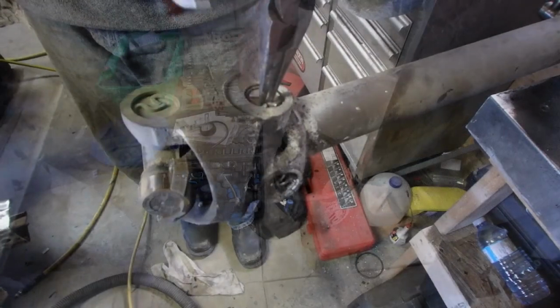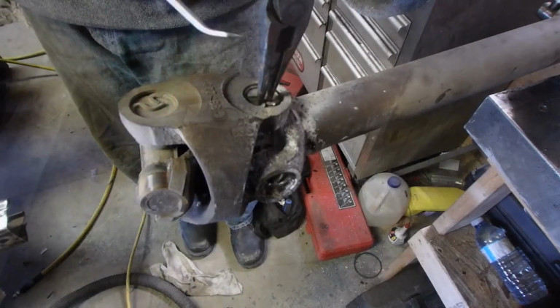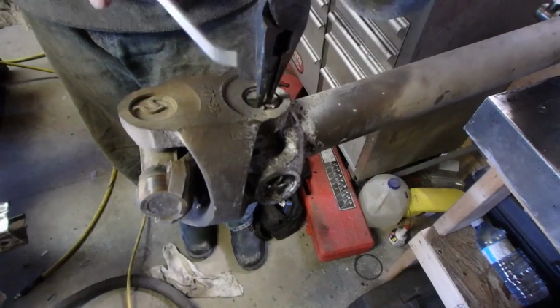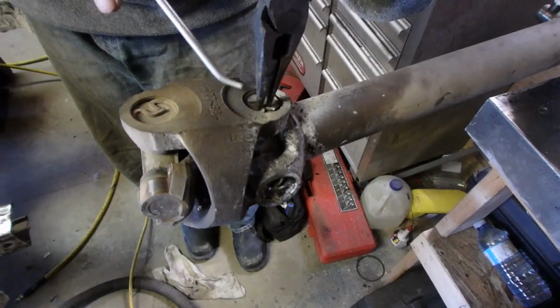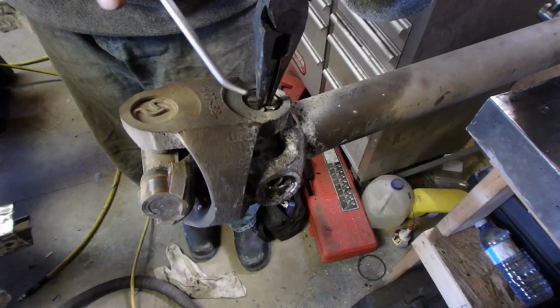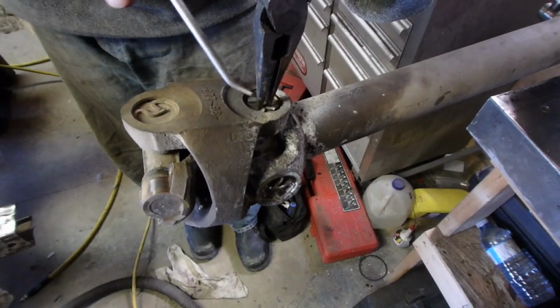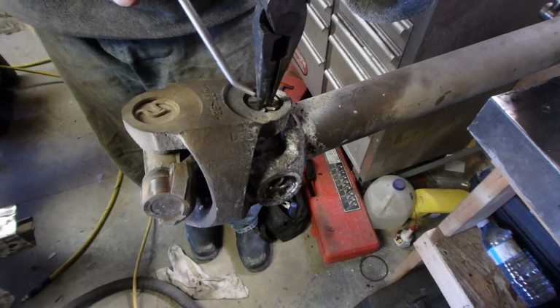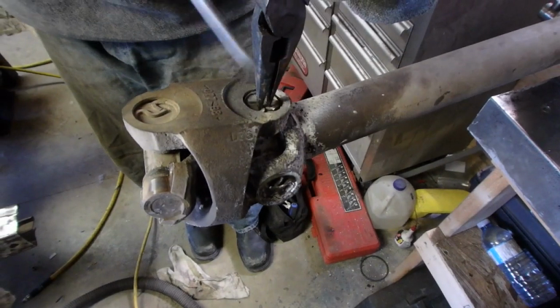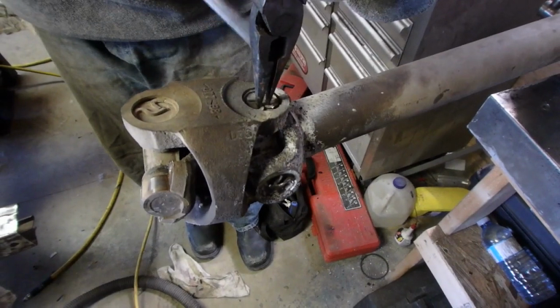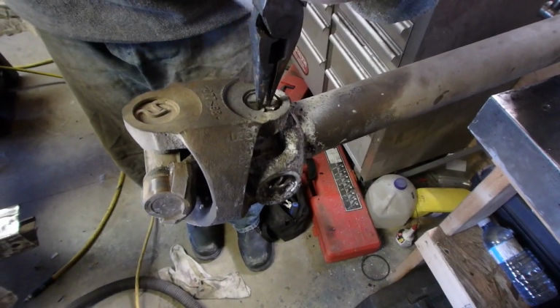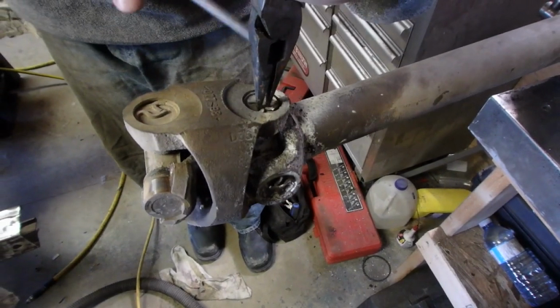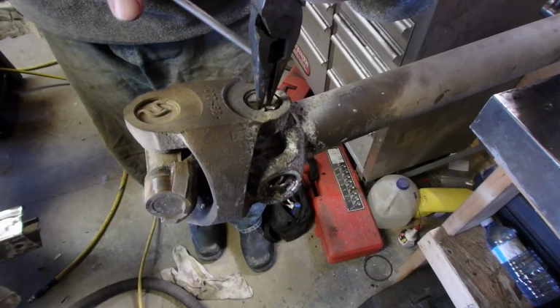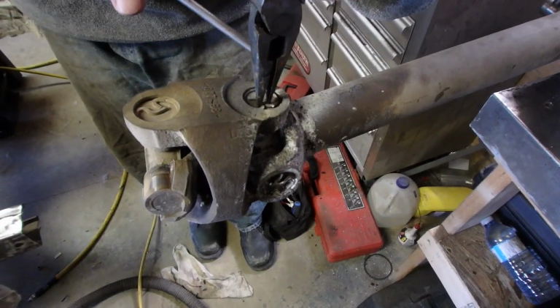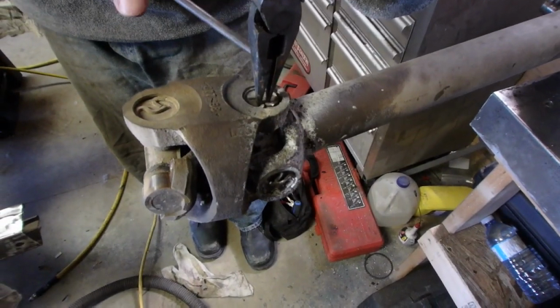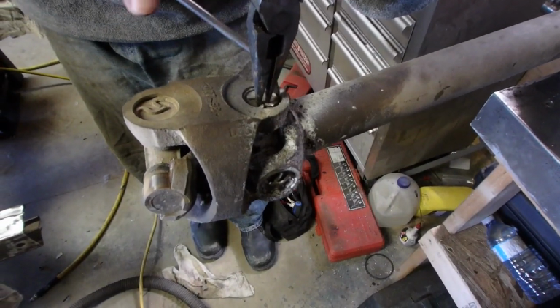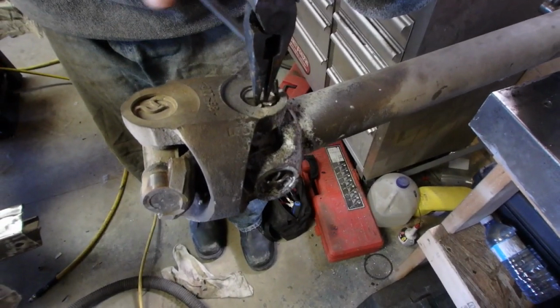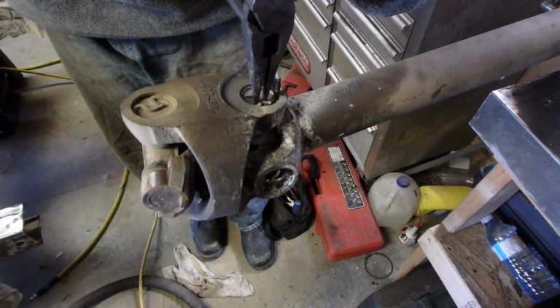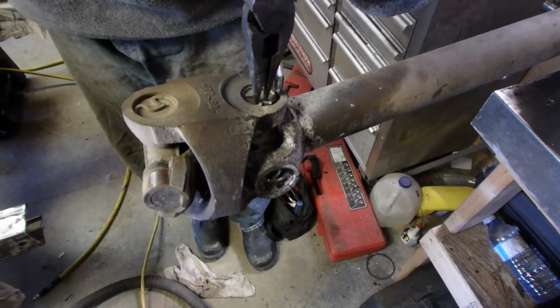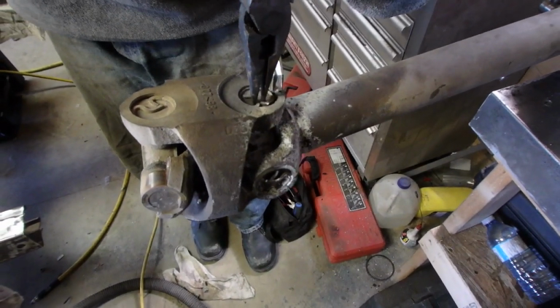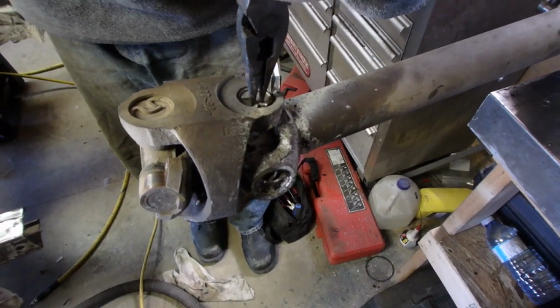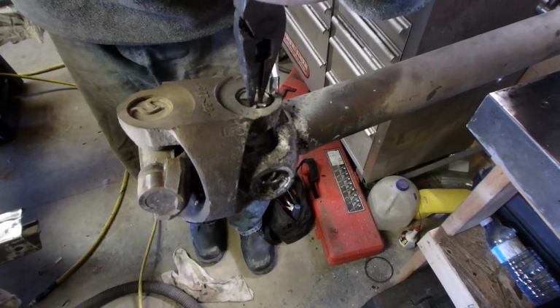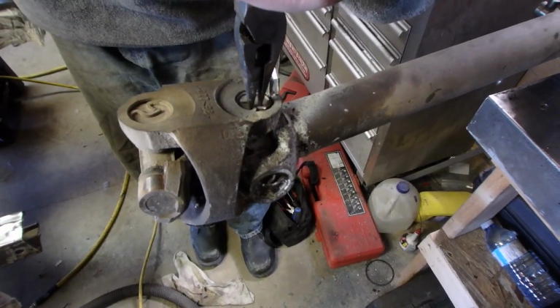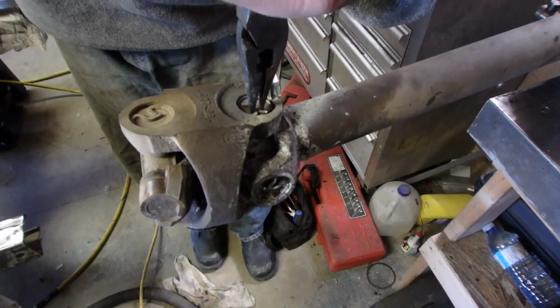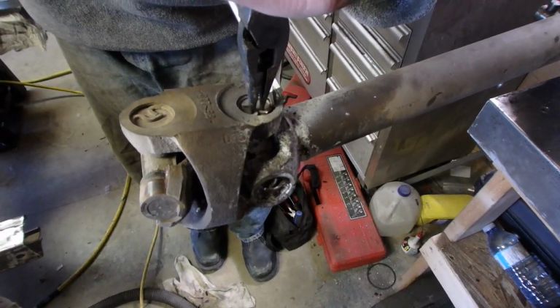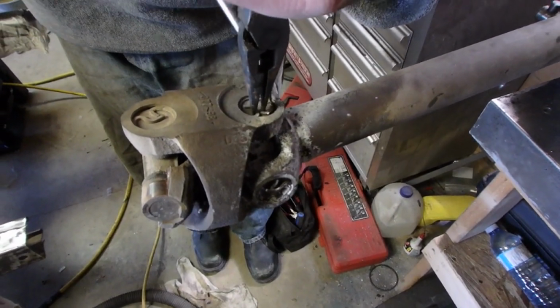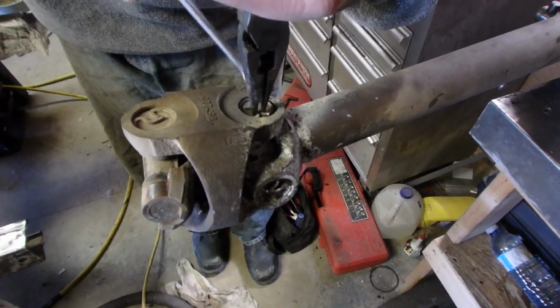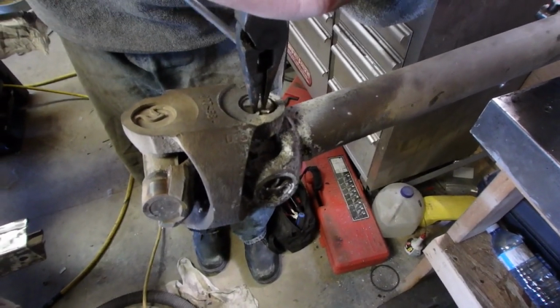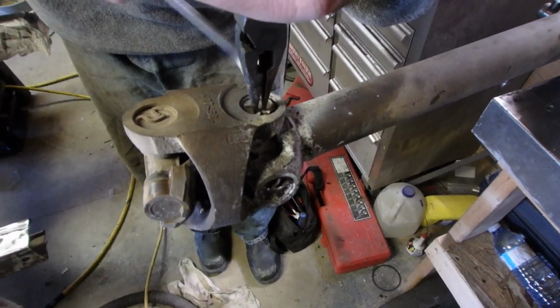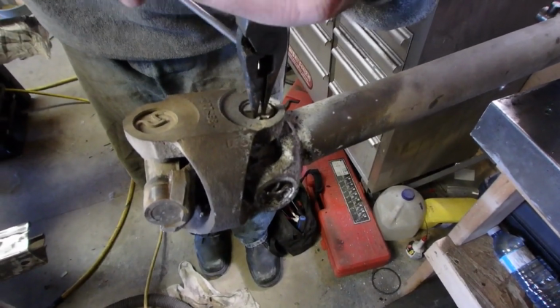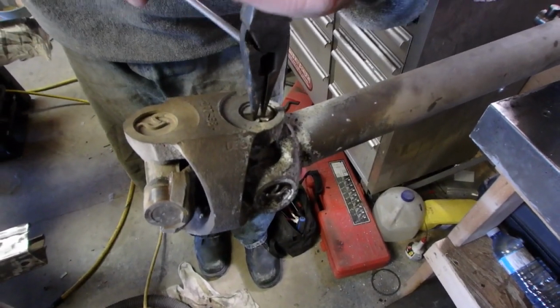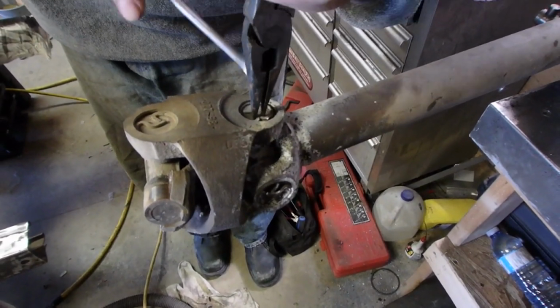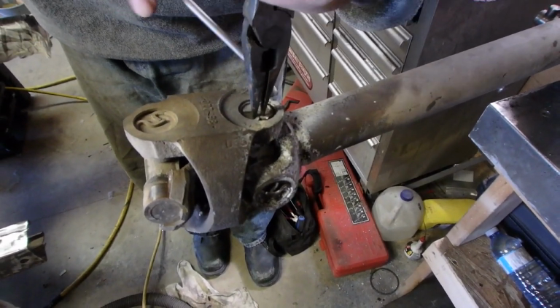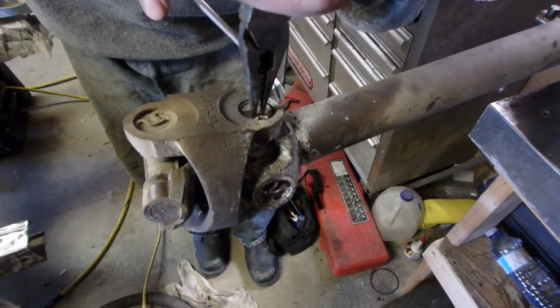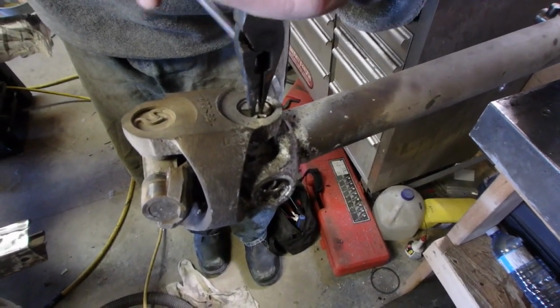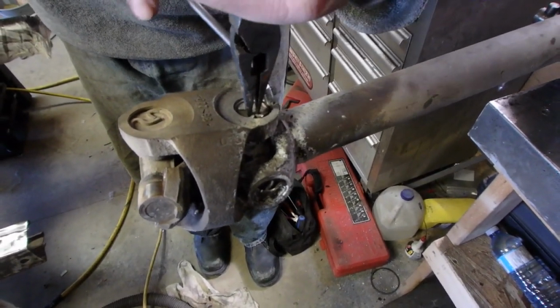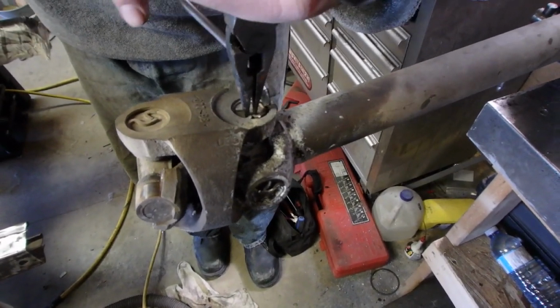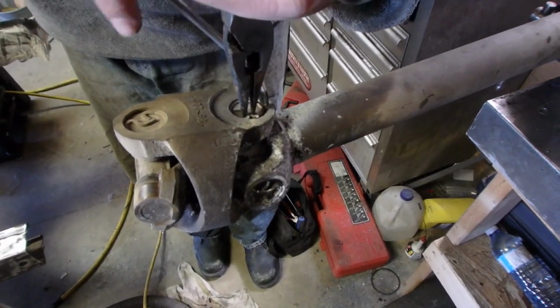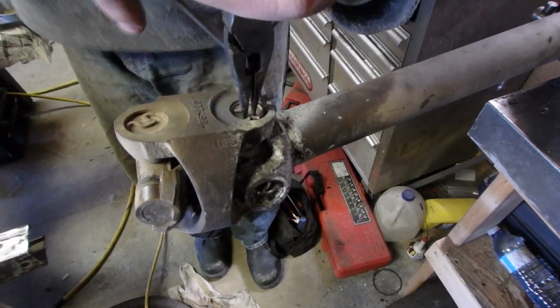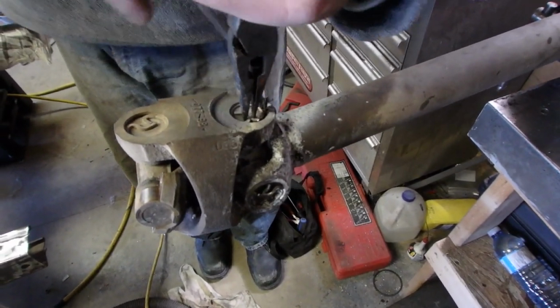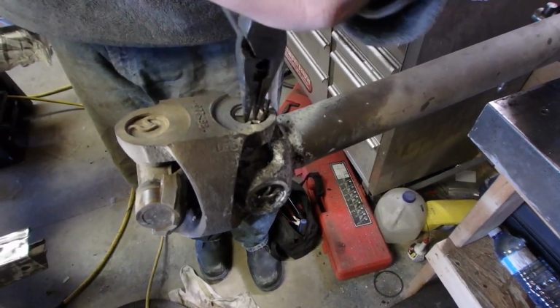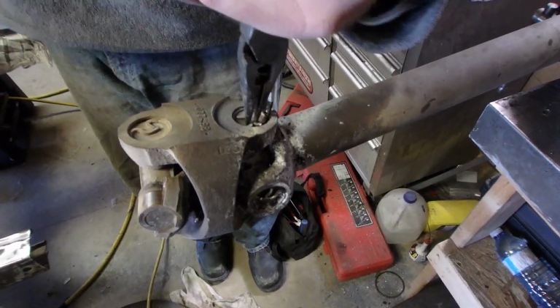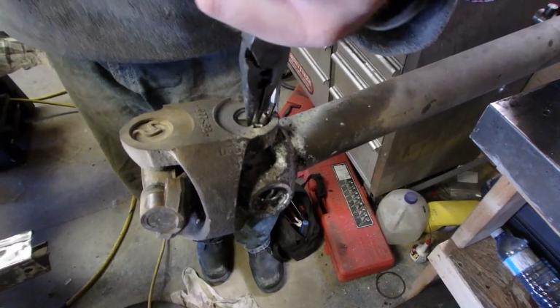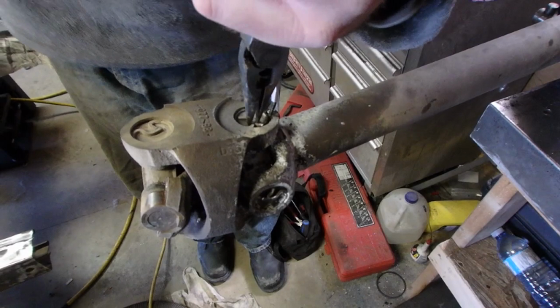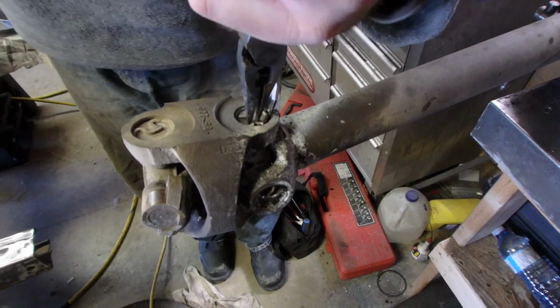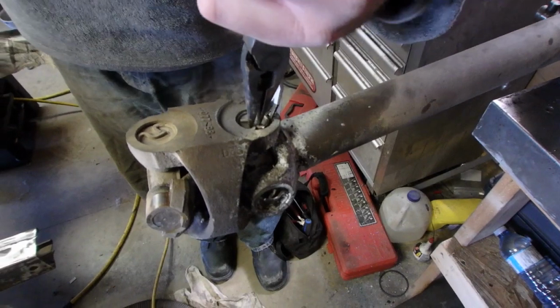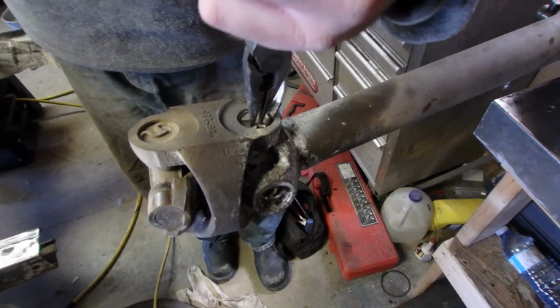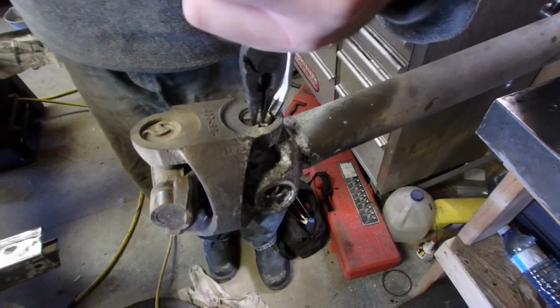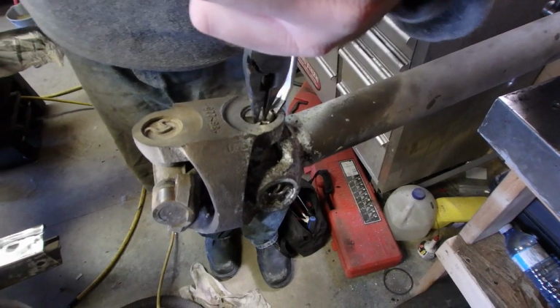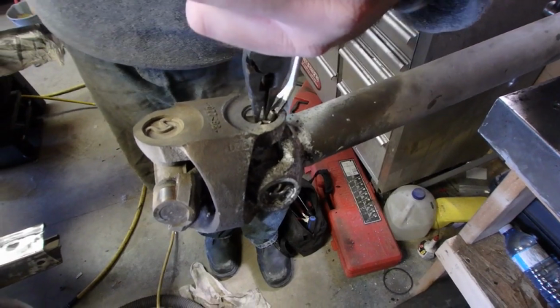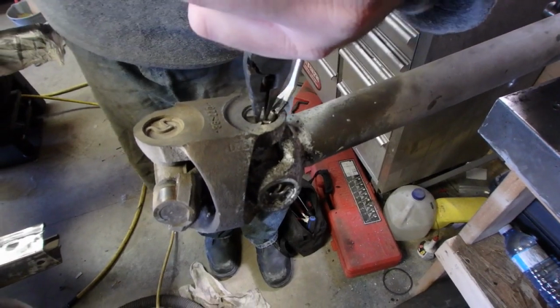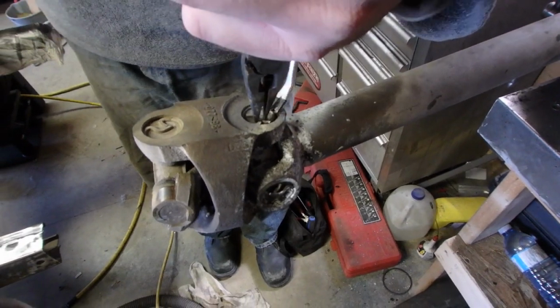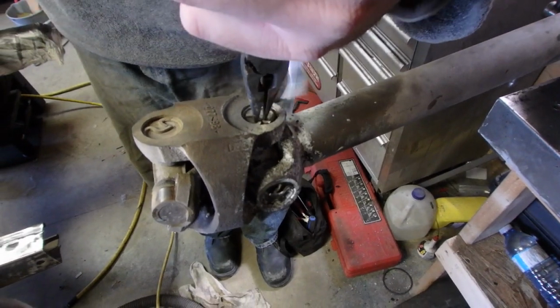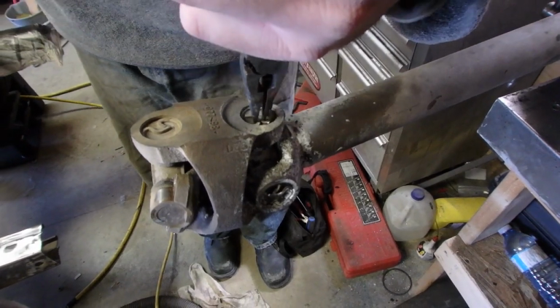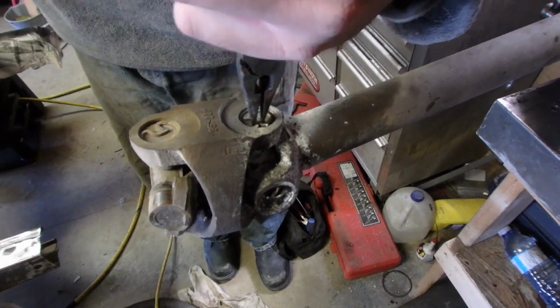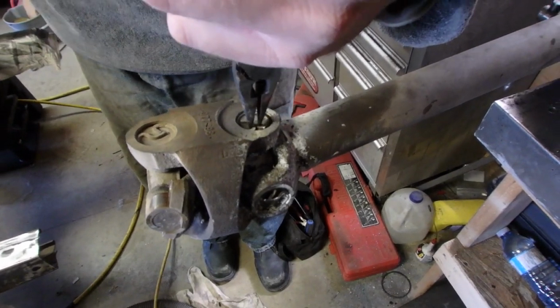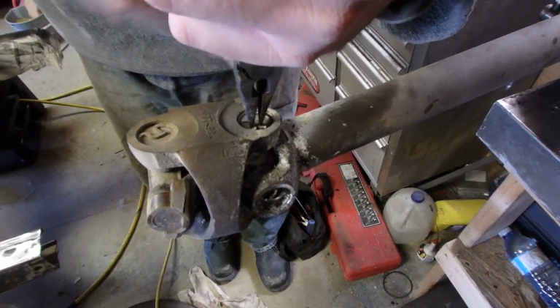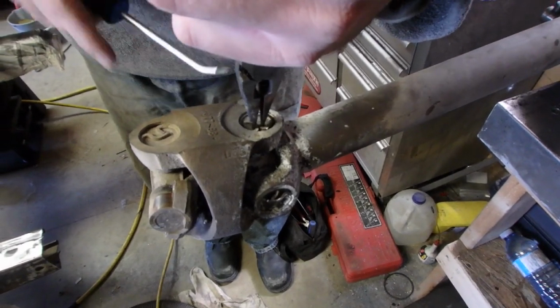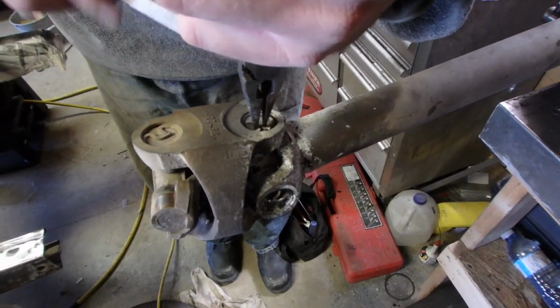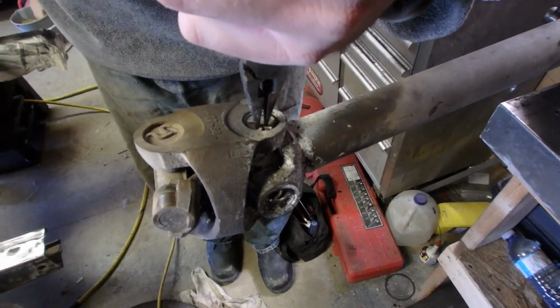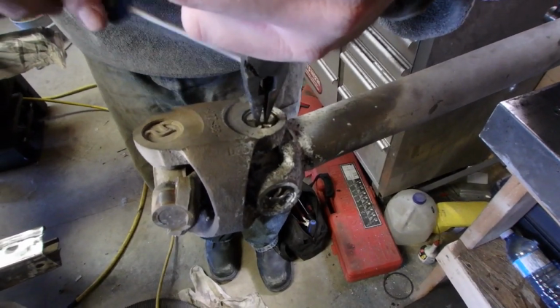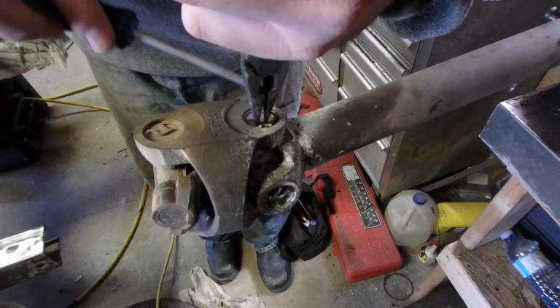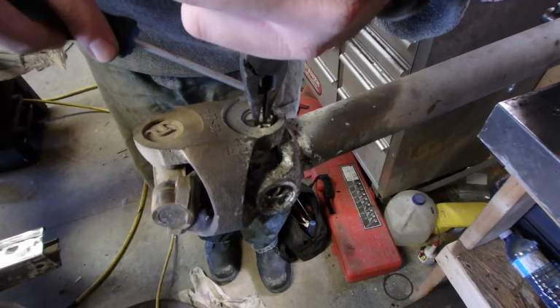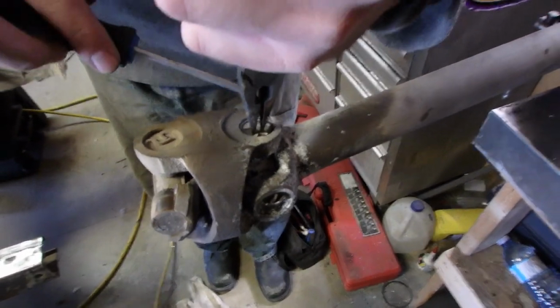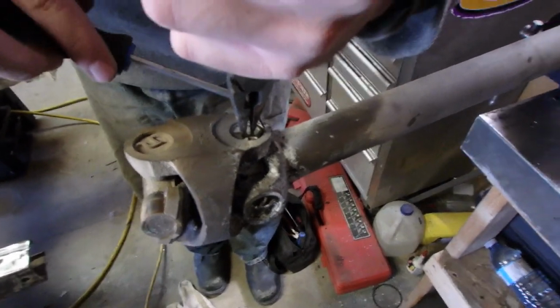Everybody has their own methods to remove the clips. Here he is using a pair of pliers to squeeze the clip and then pry them up on the side to pop them out.